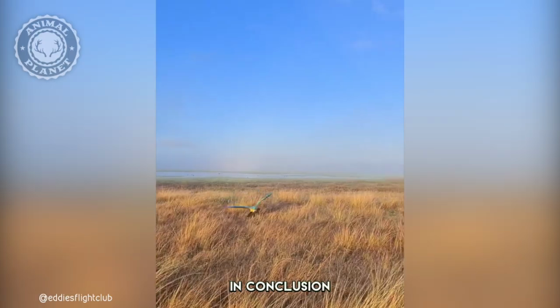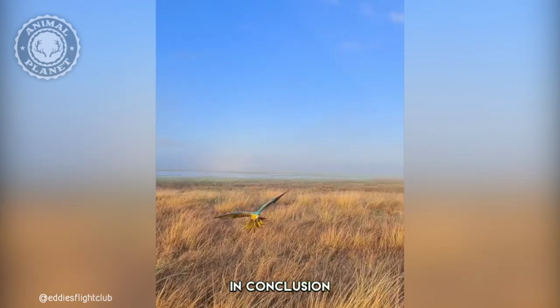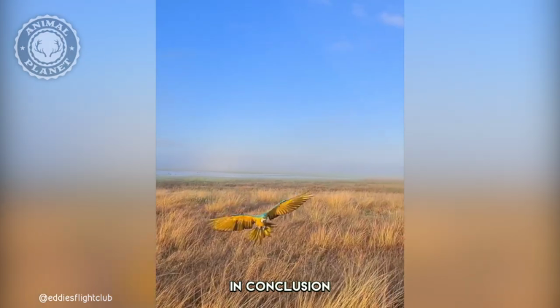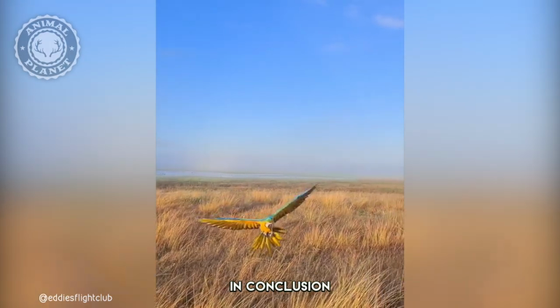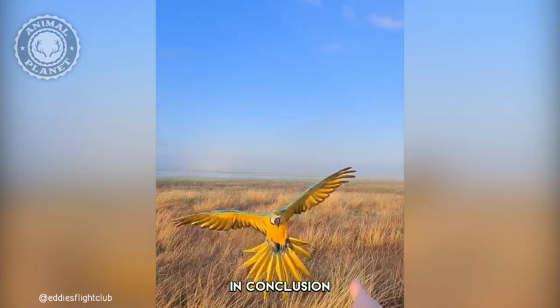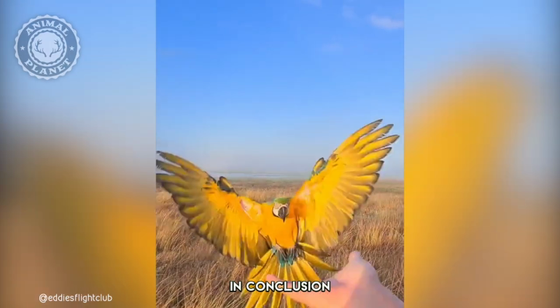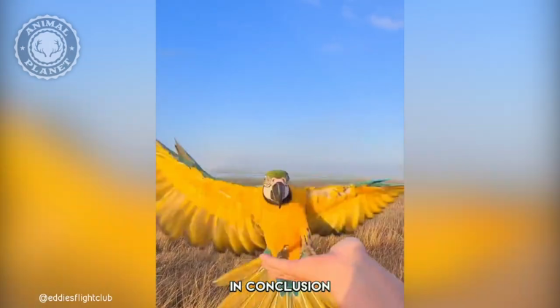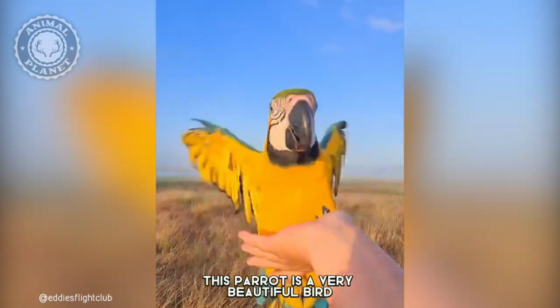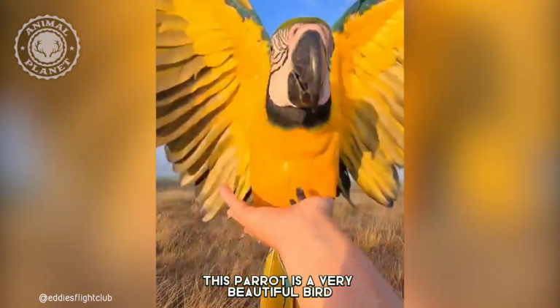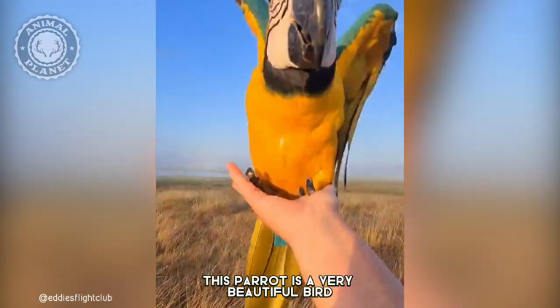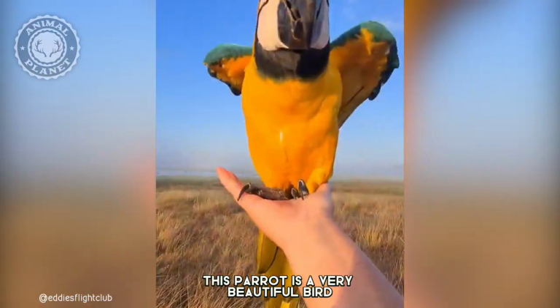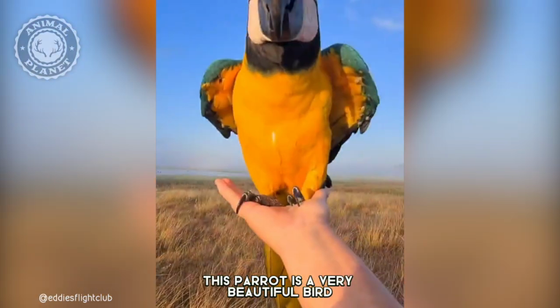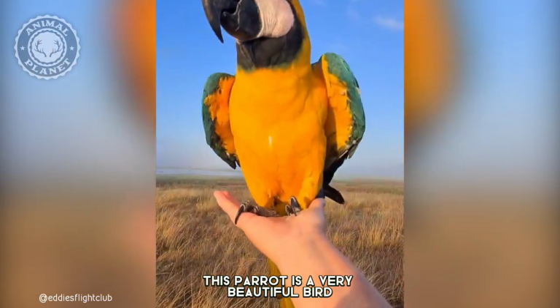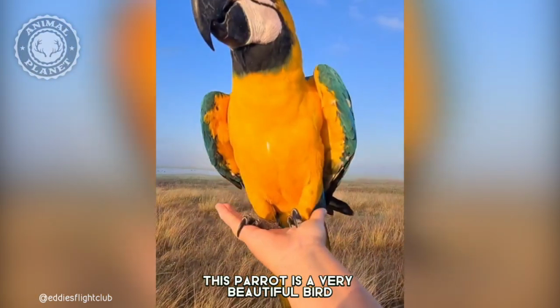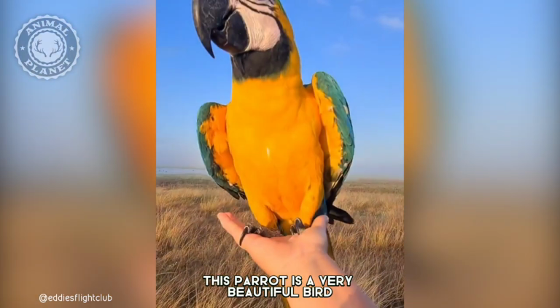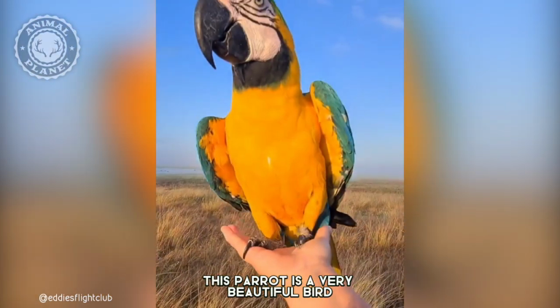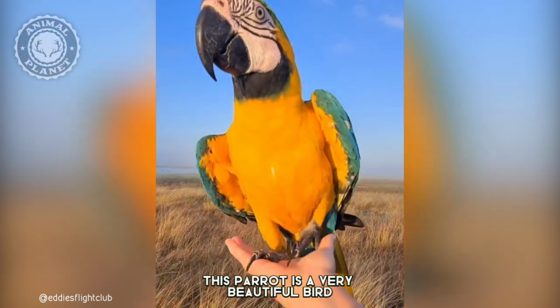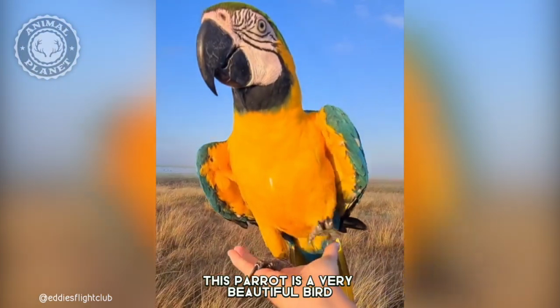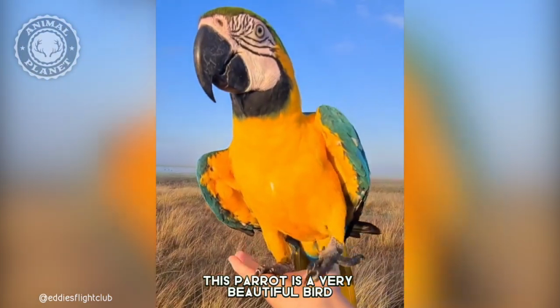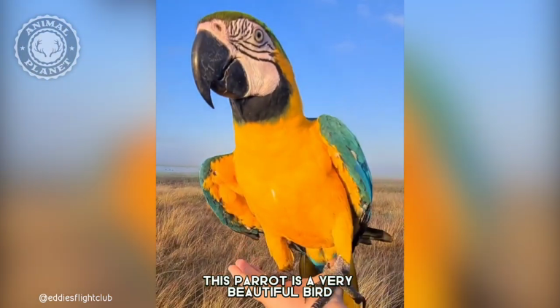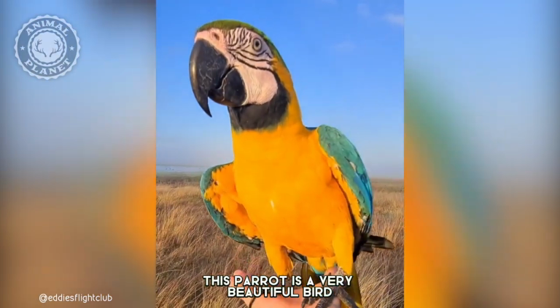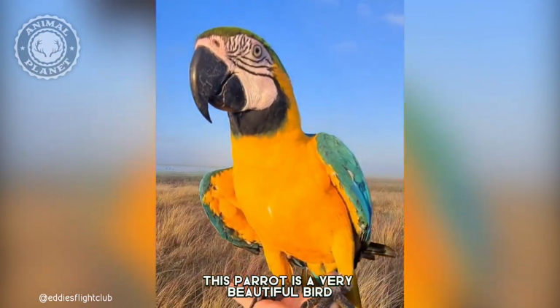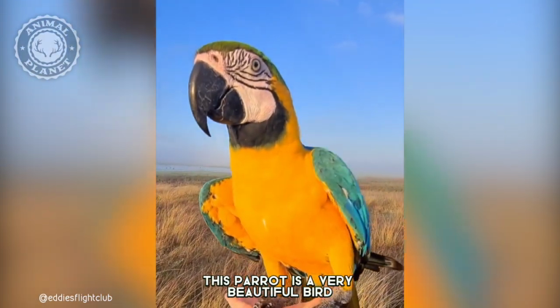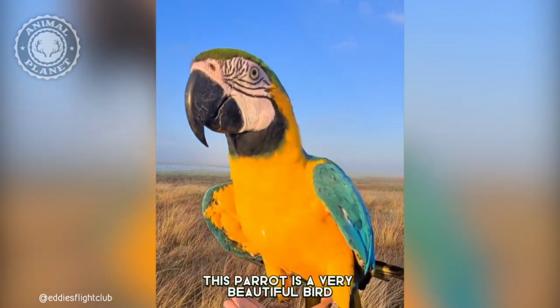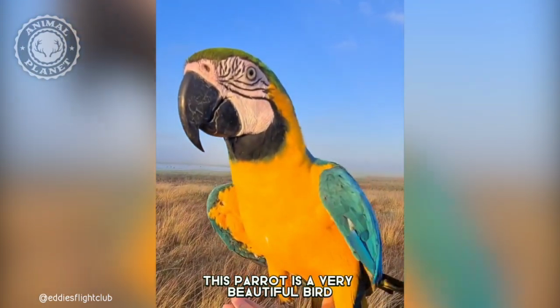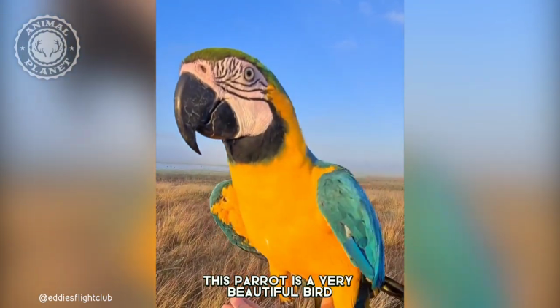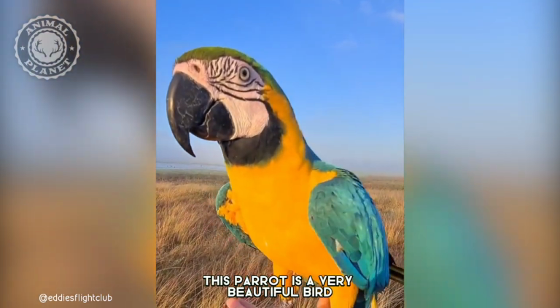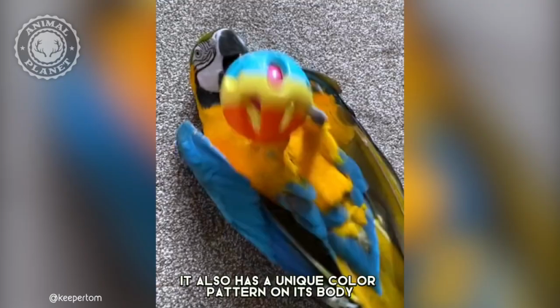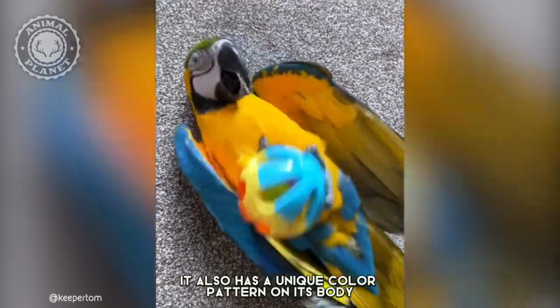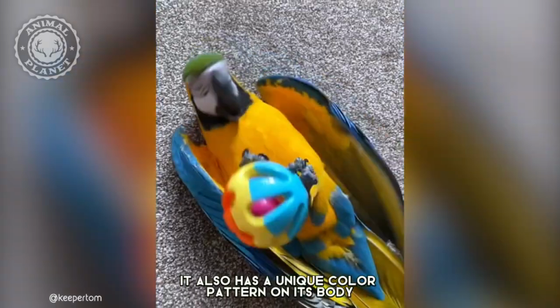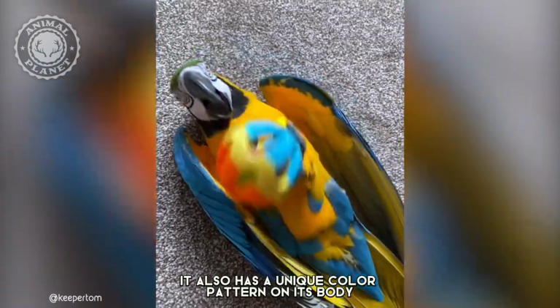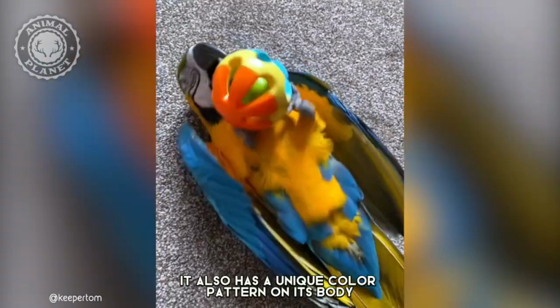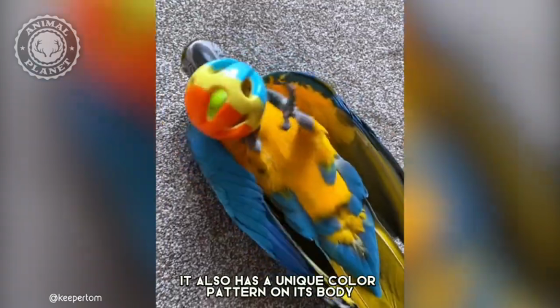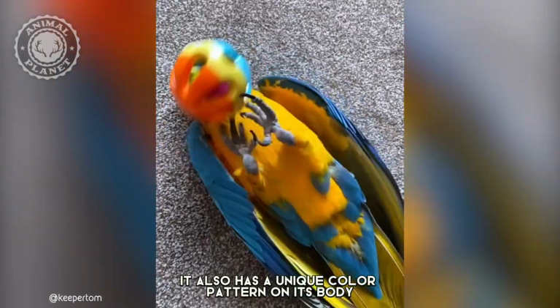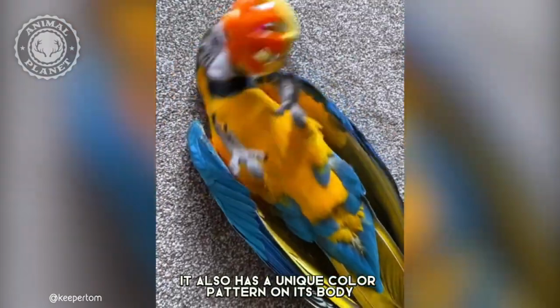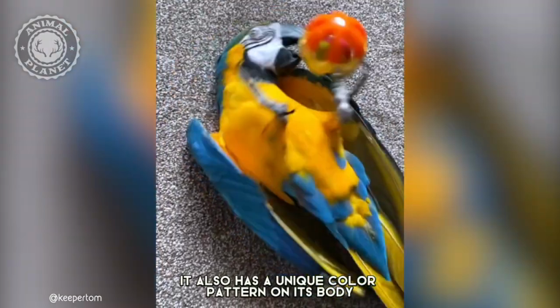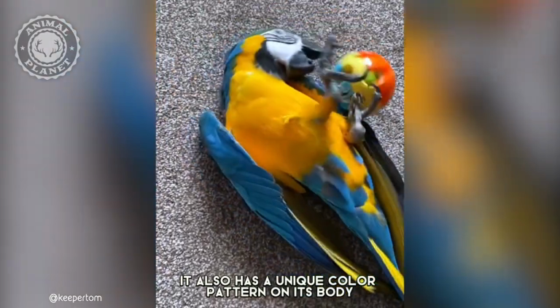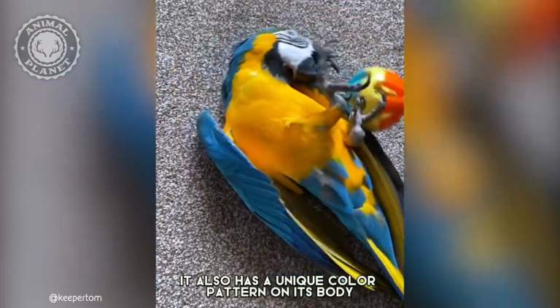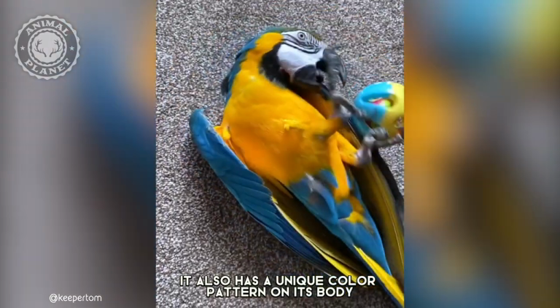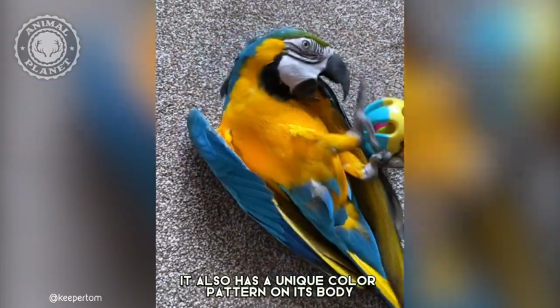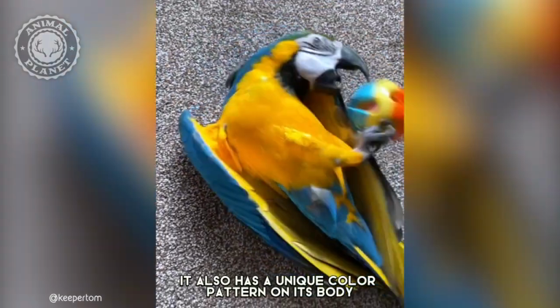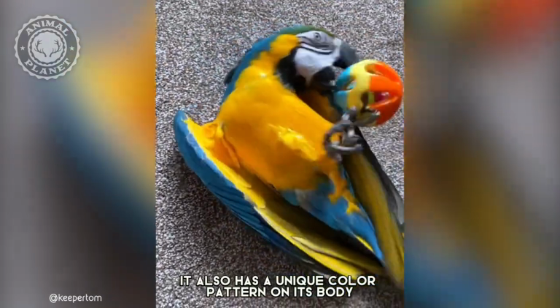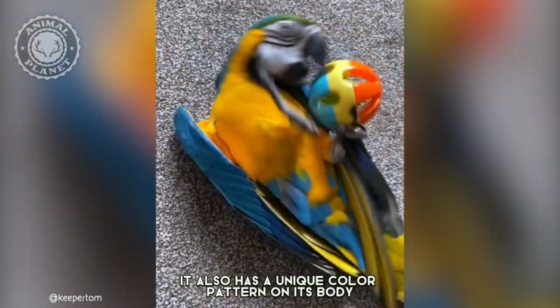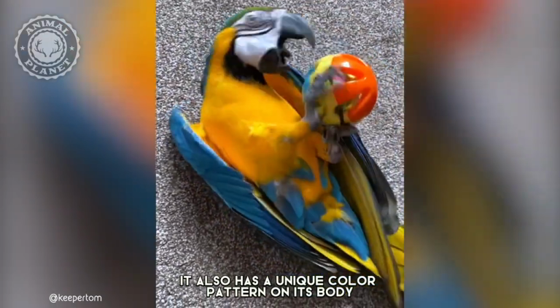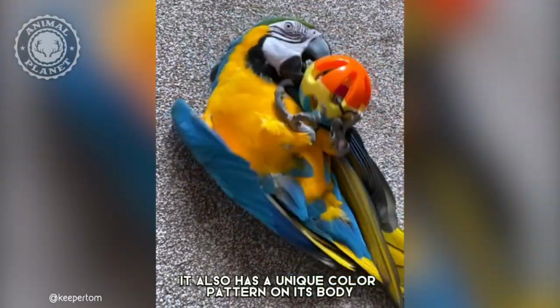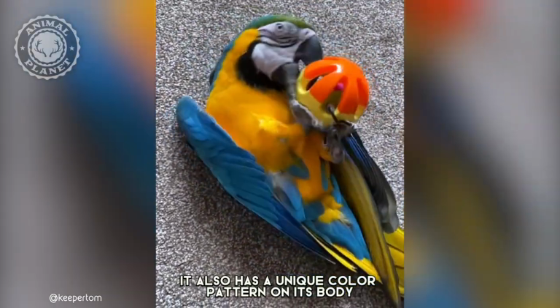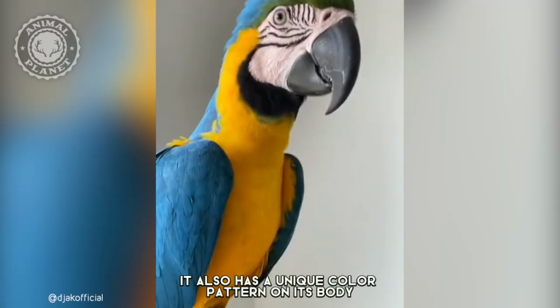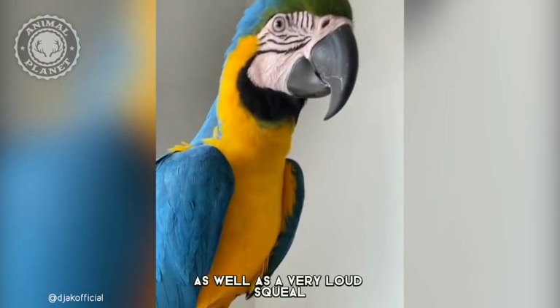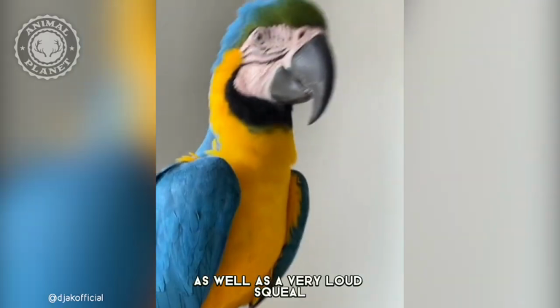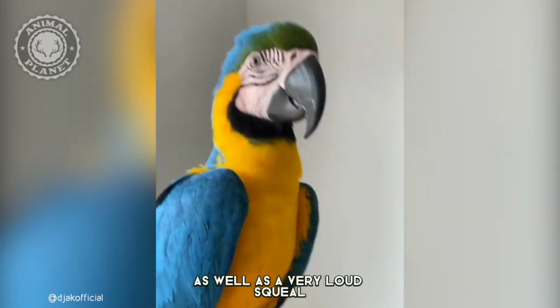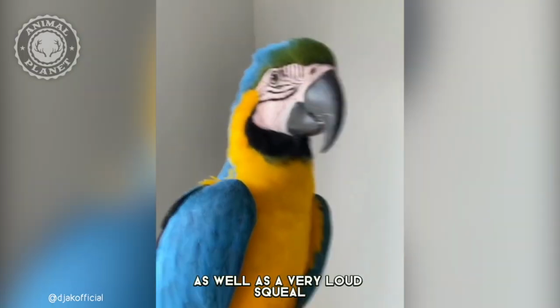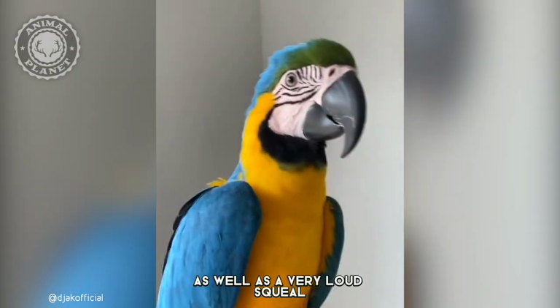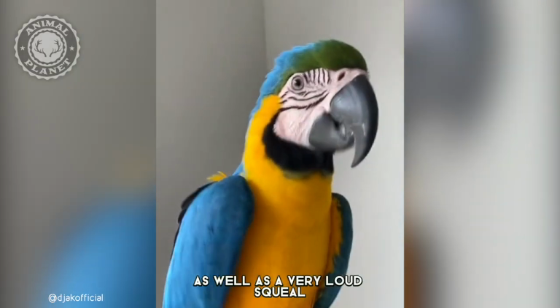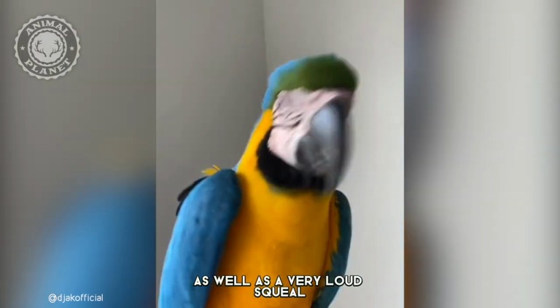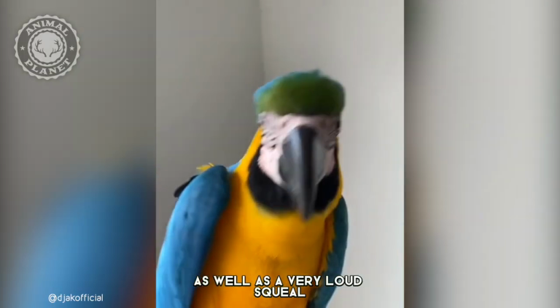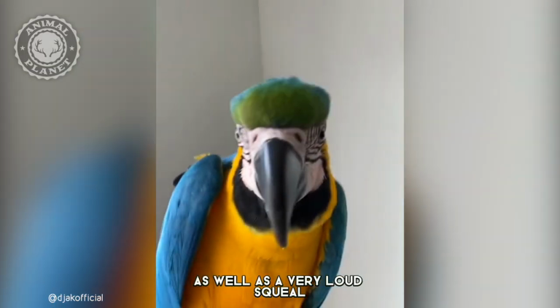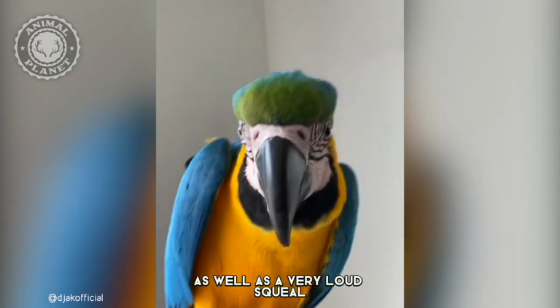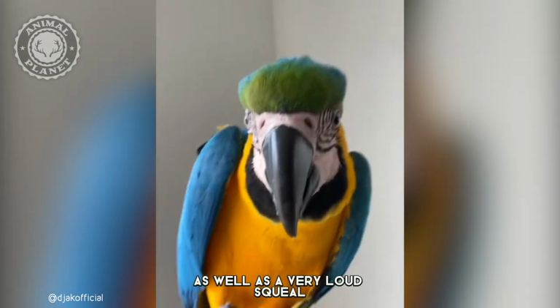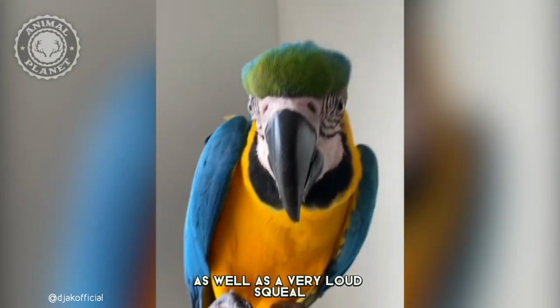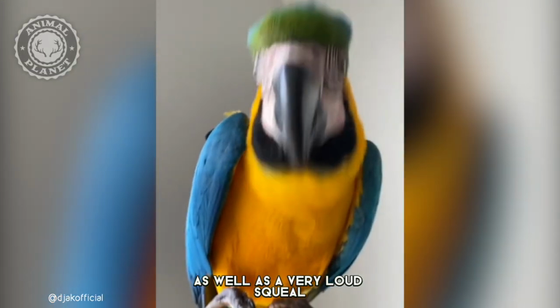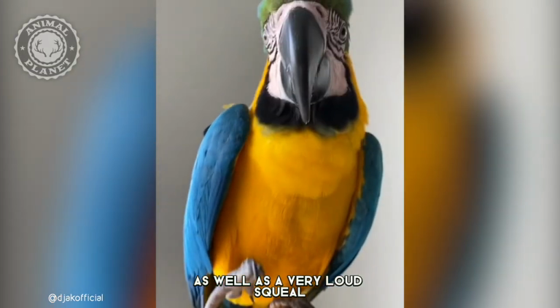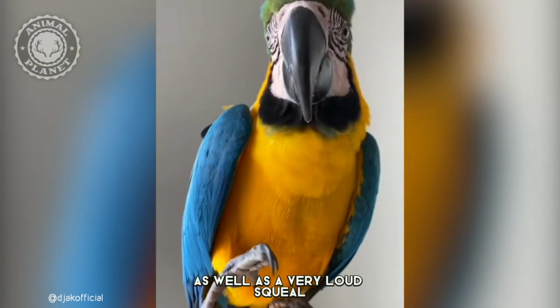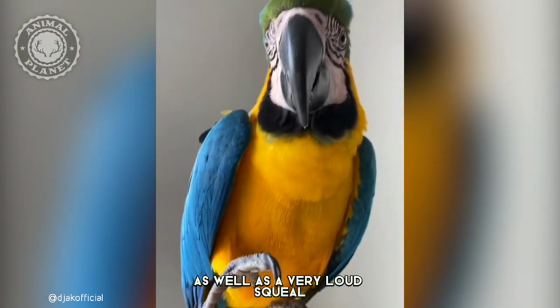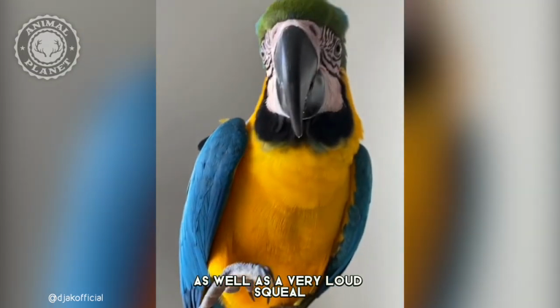In conclusion, this parrot is a very beautiful bird. It also has a unique color pattern on its body, as well as a very loud squeal.